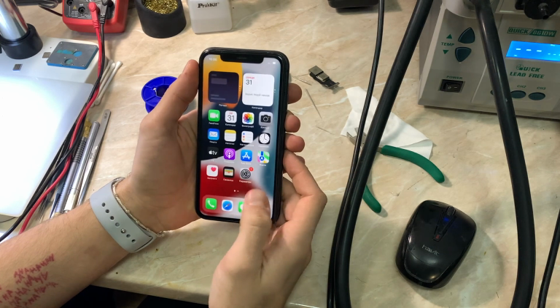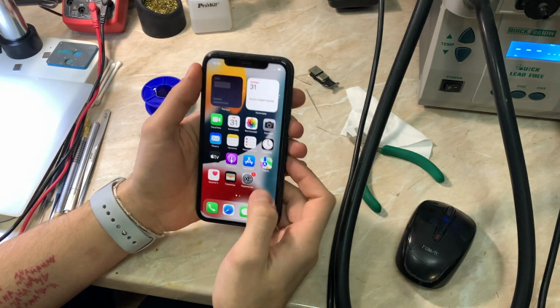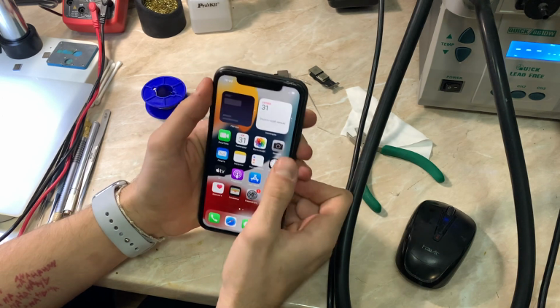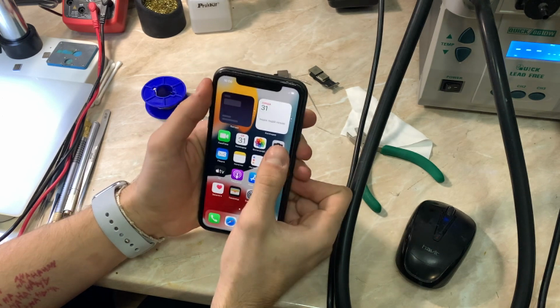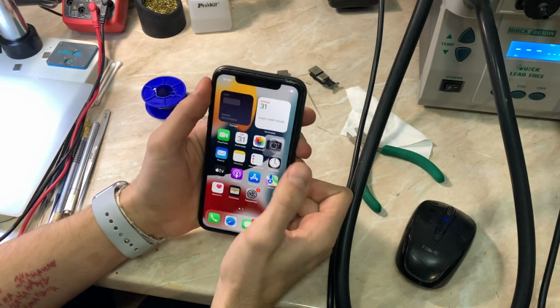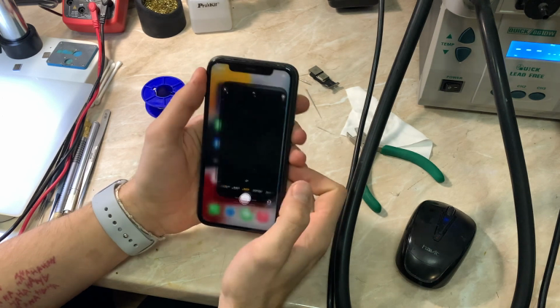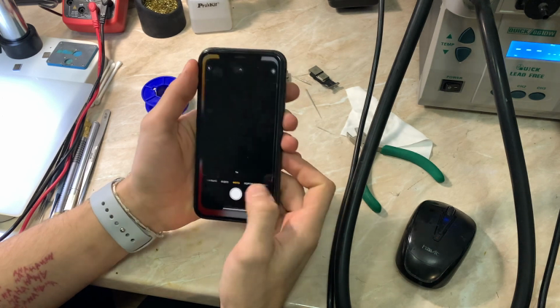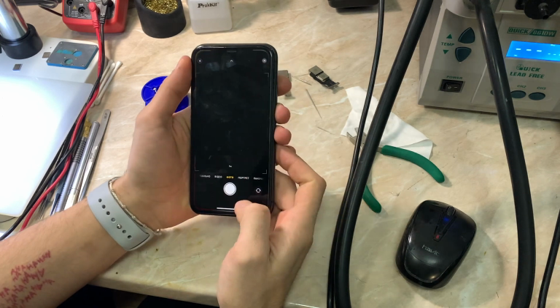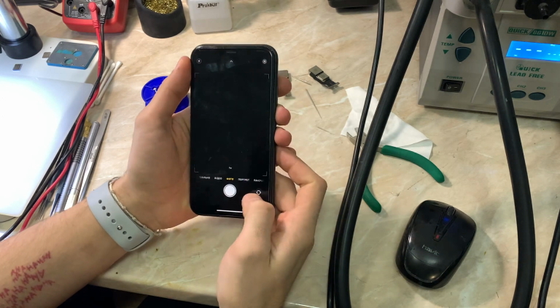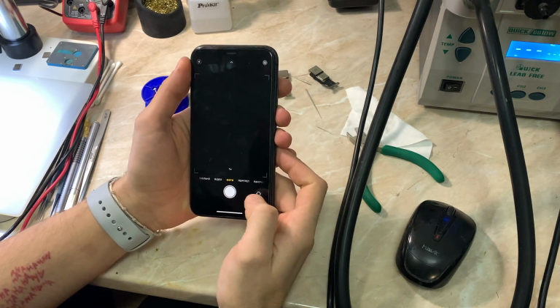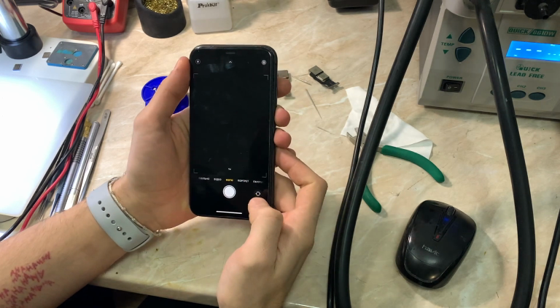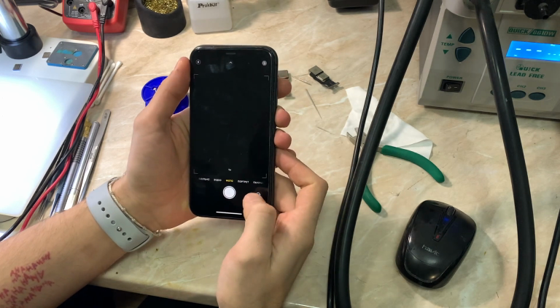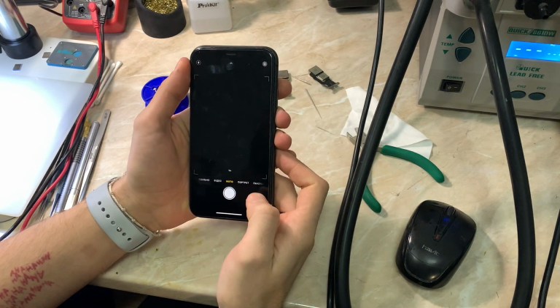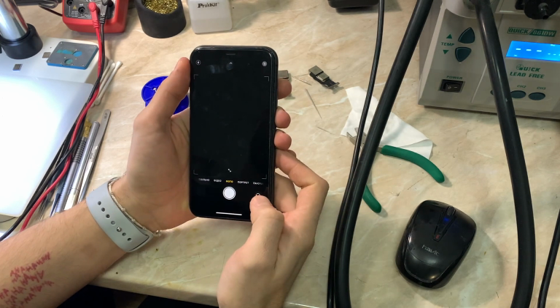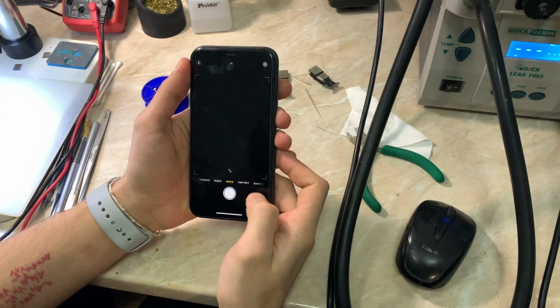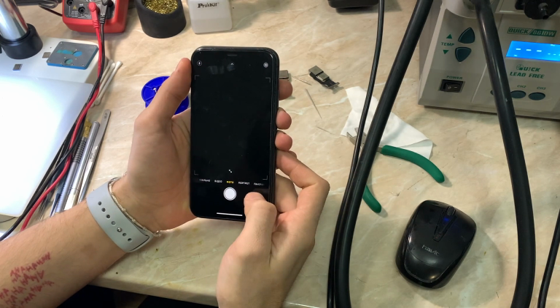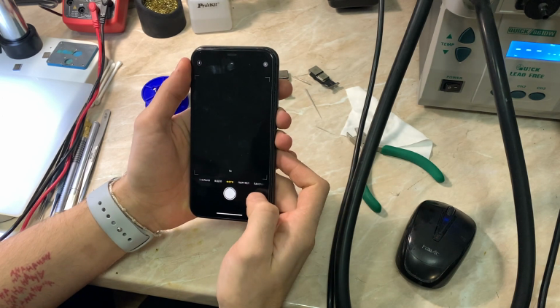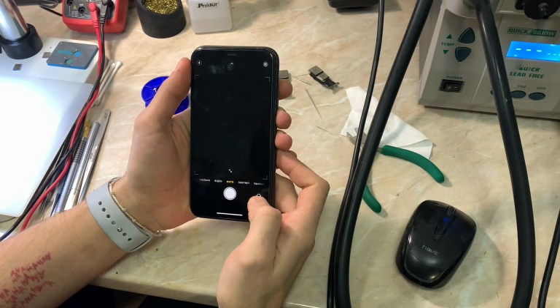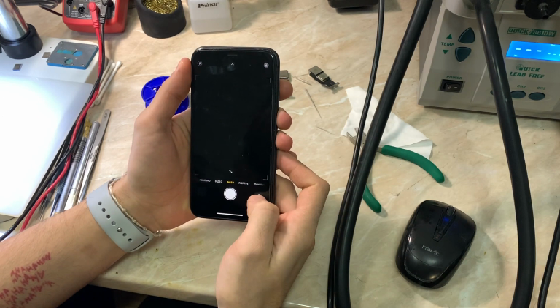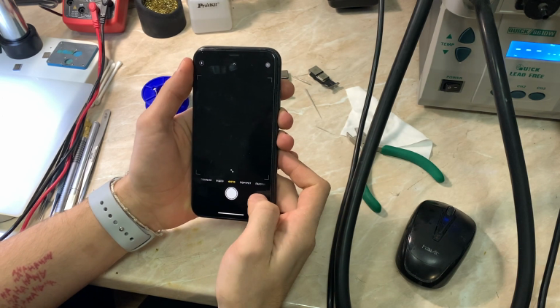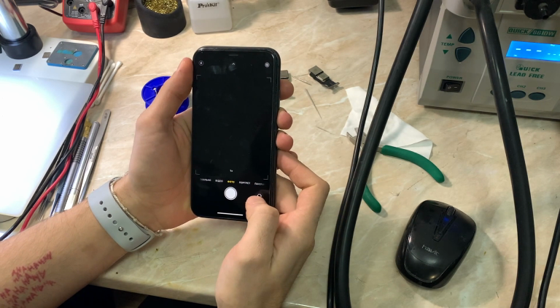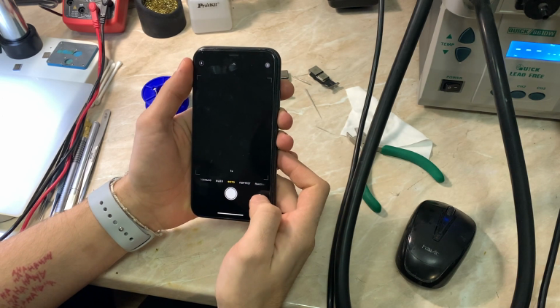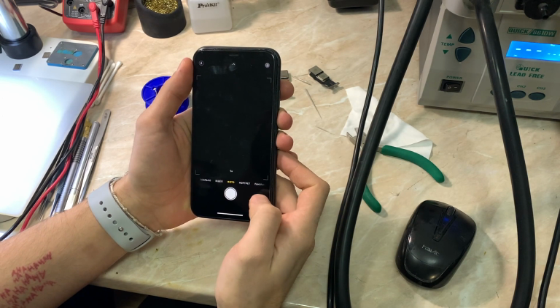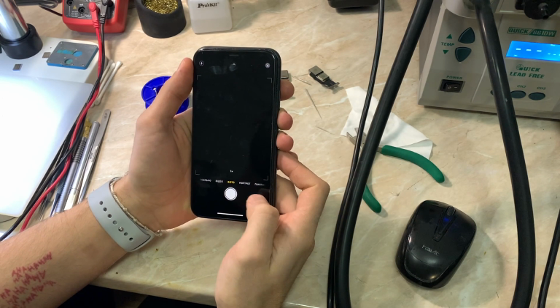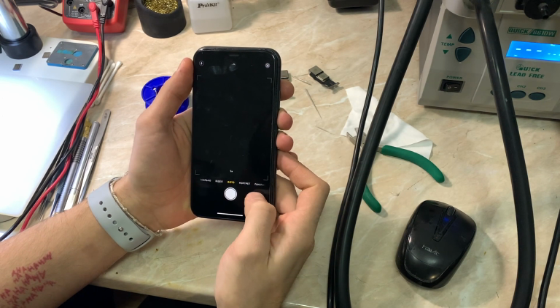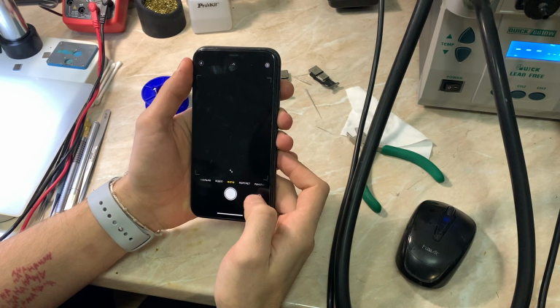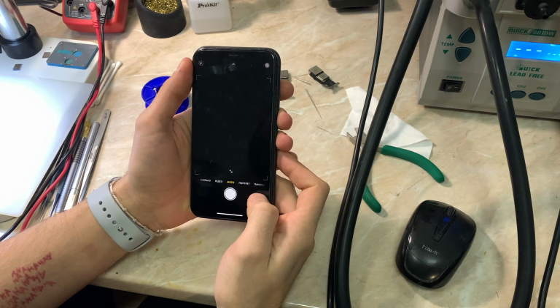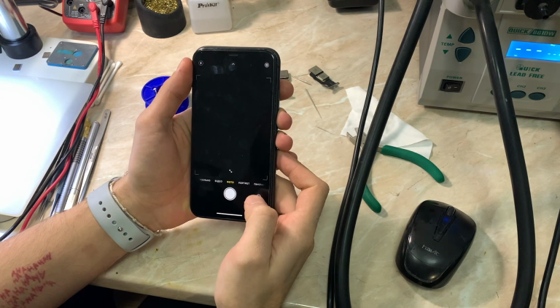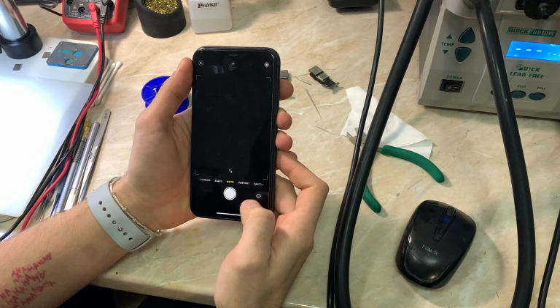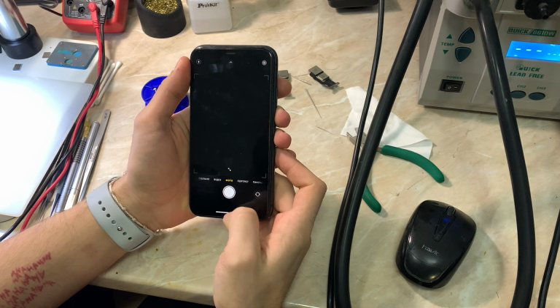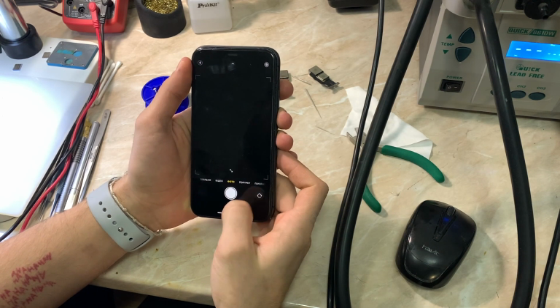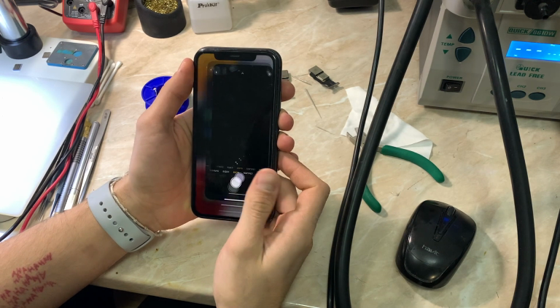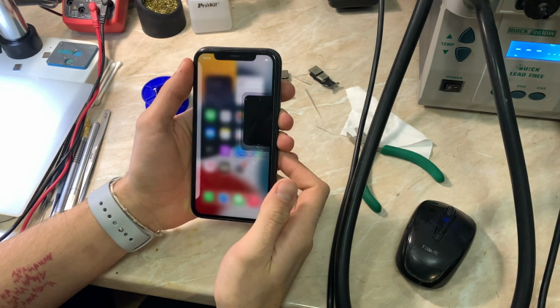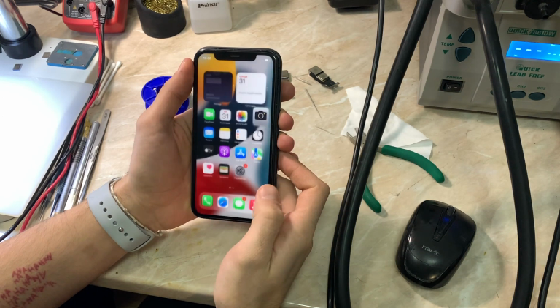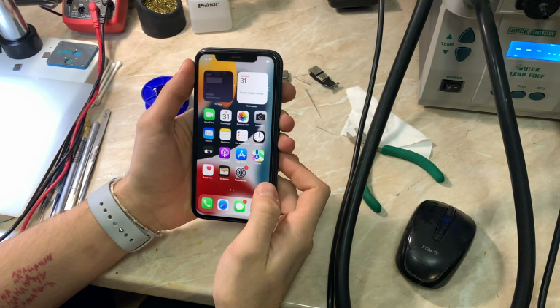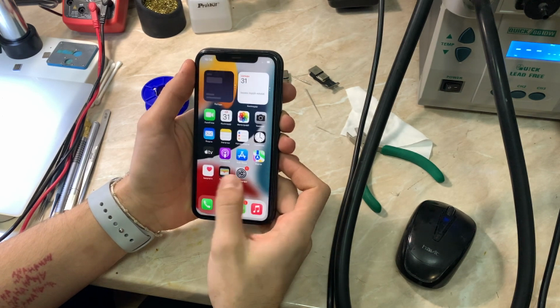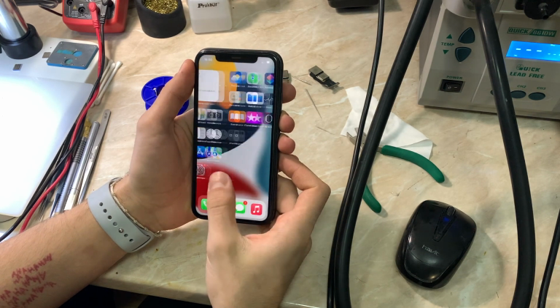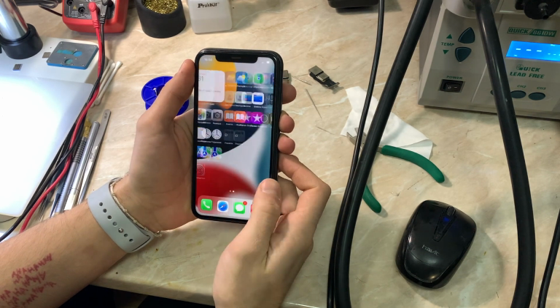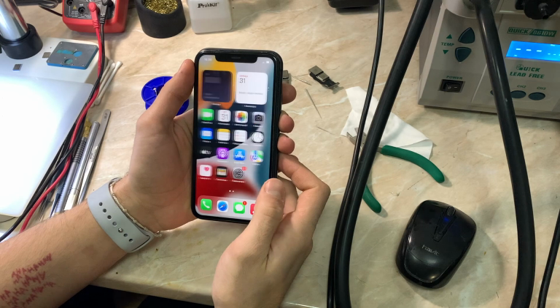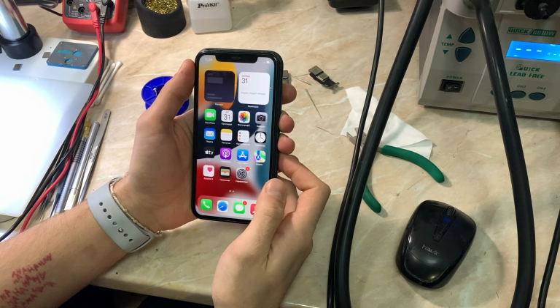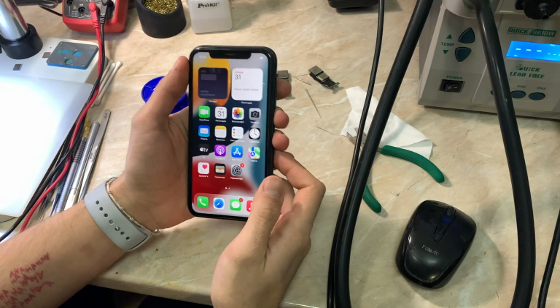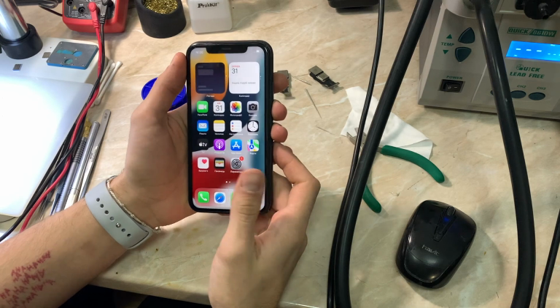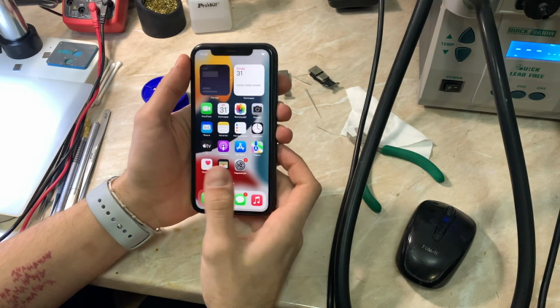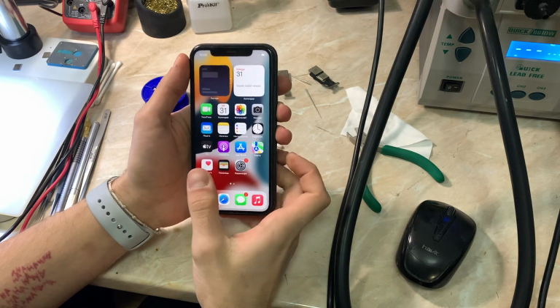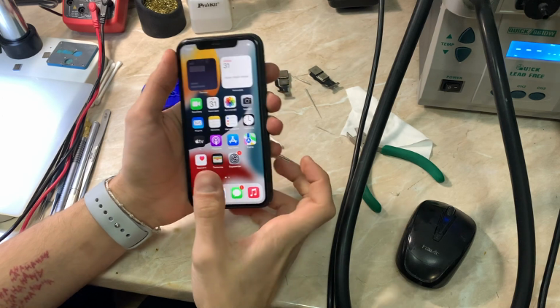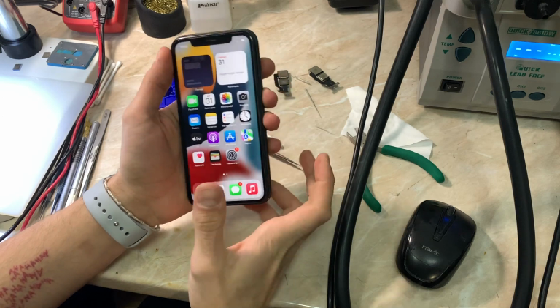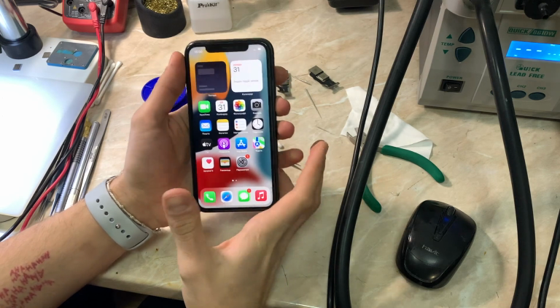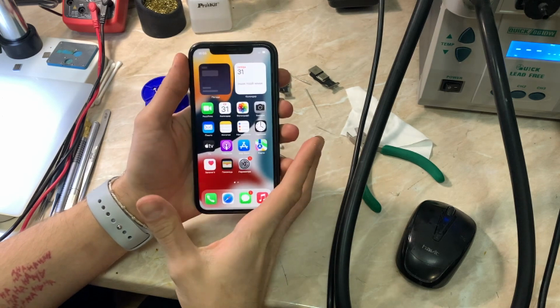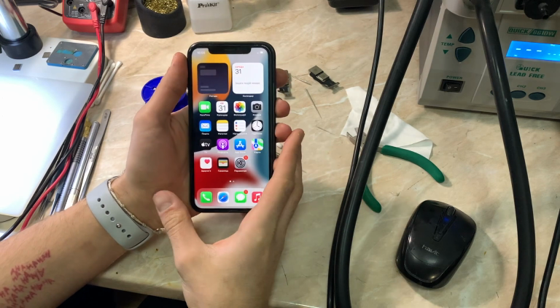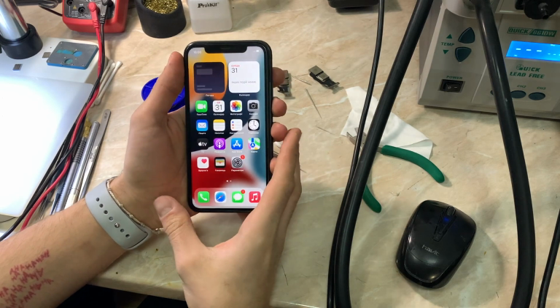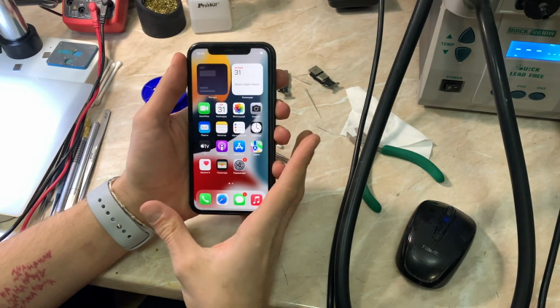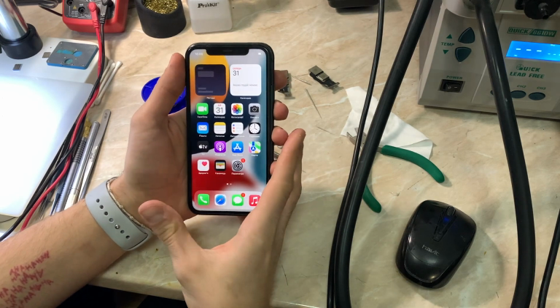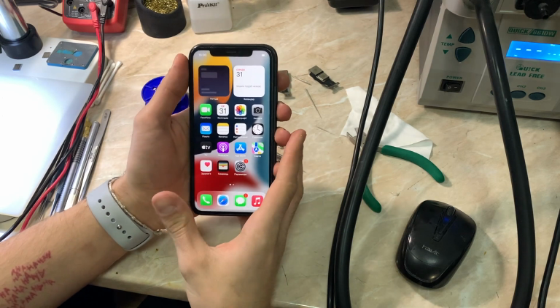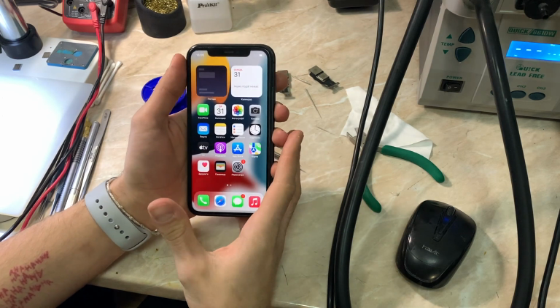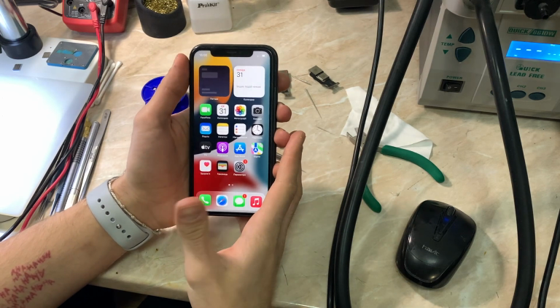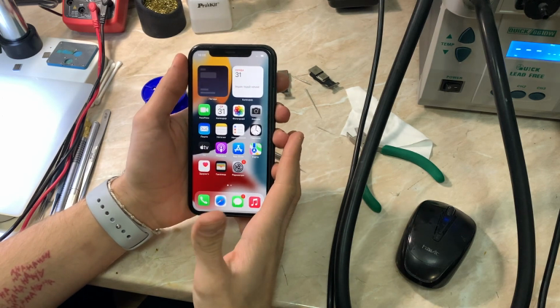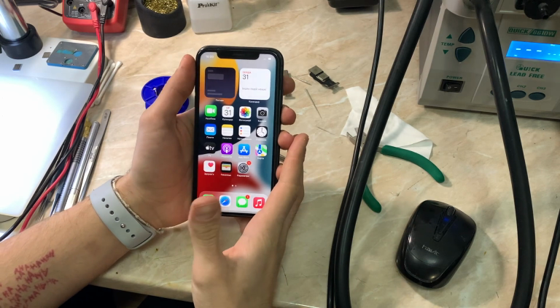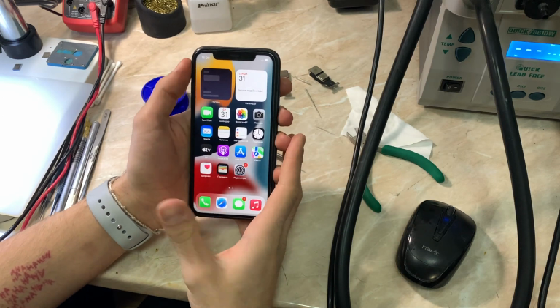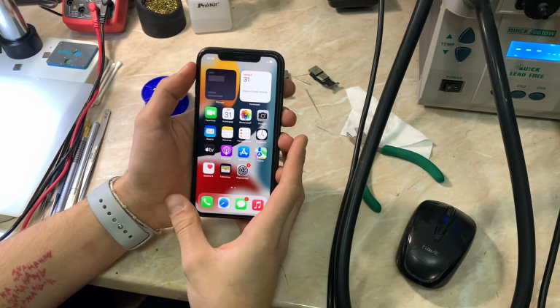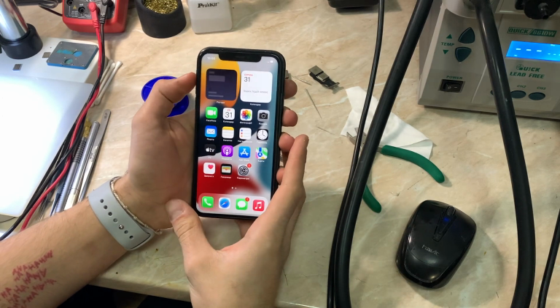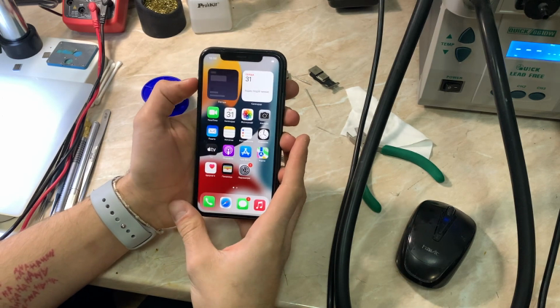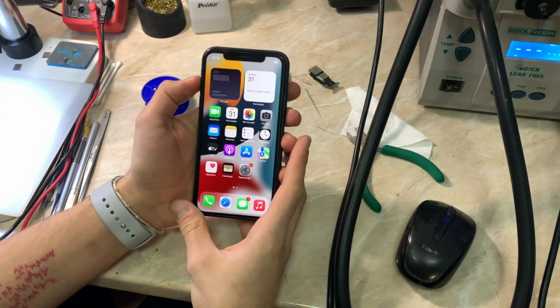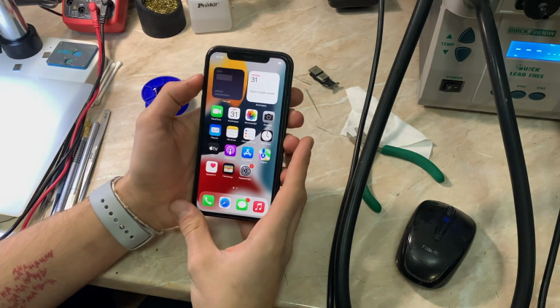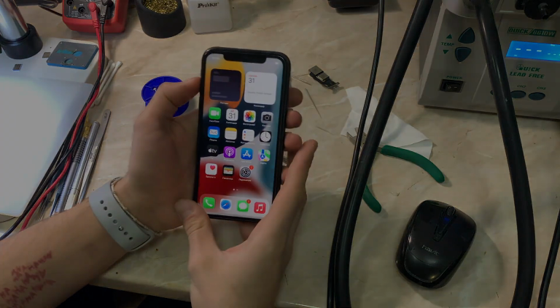This is the final test and again, connecting everything — yes, everything is the same. So now we're going to go under the microscope and check the front camera lines.